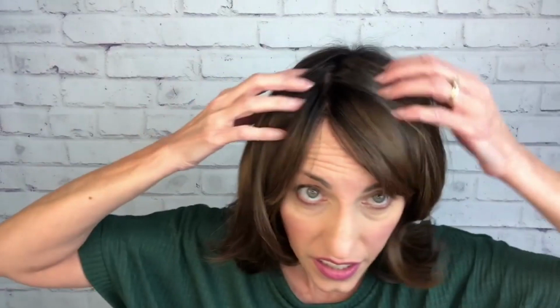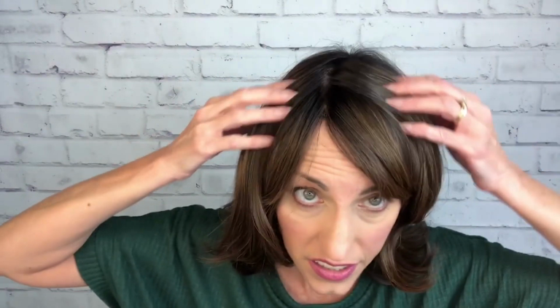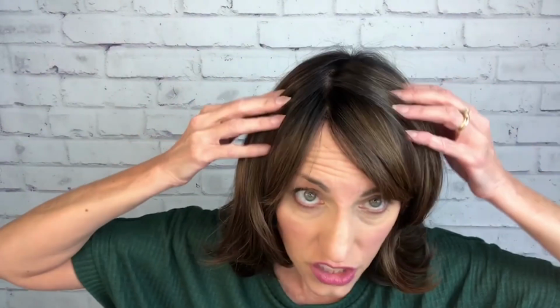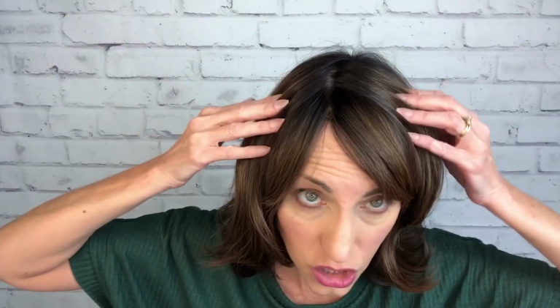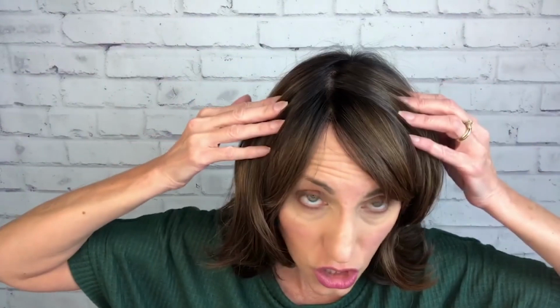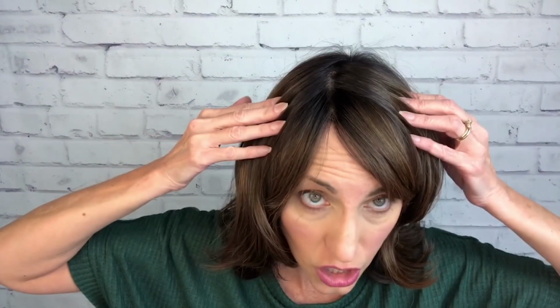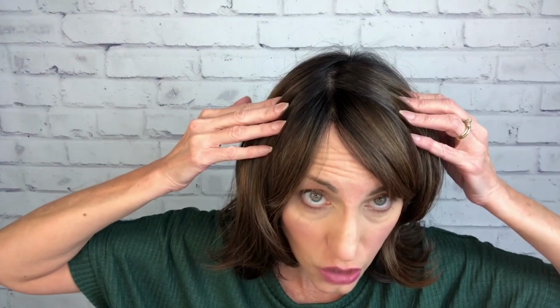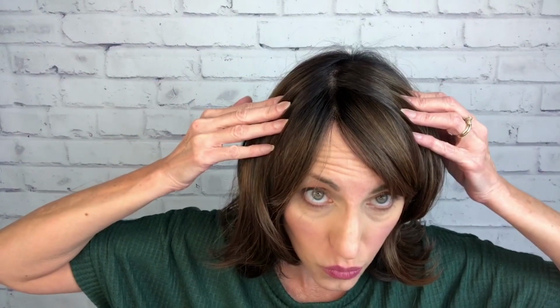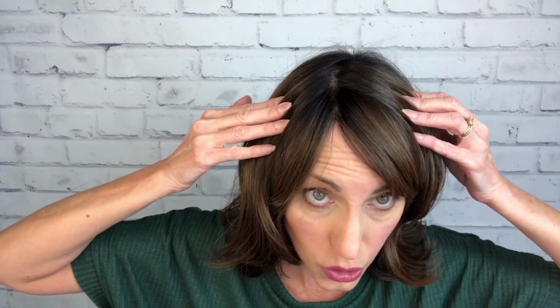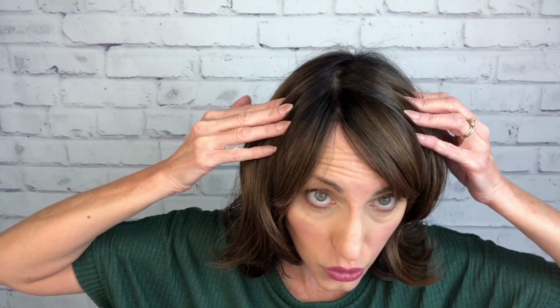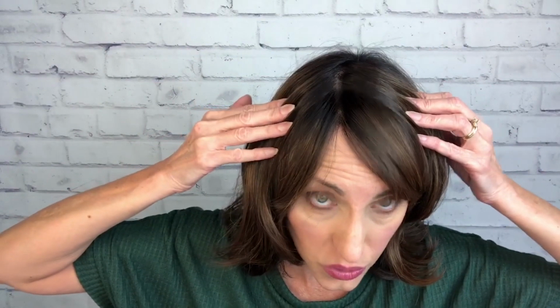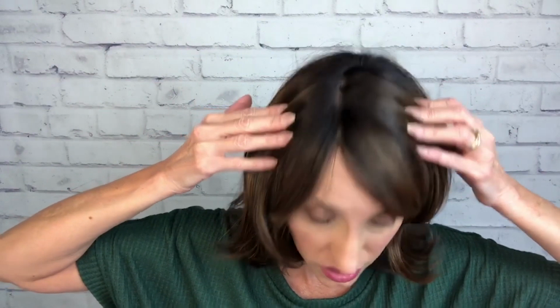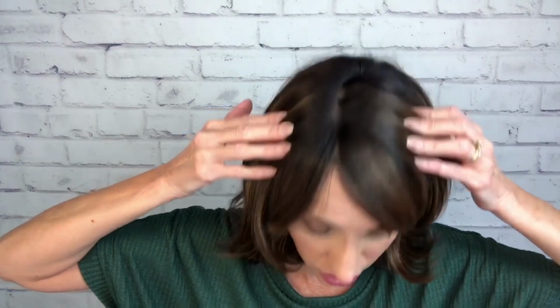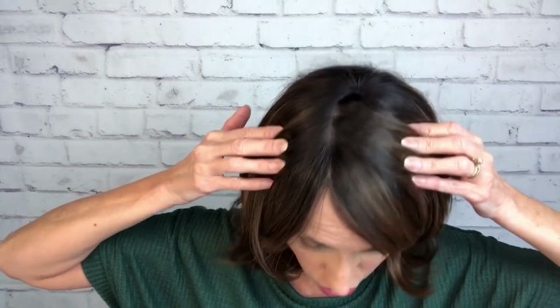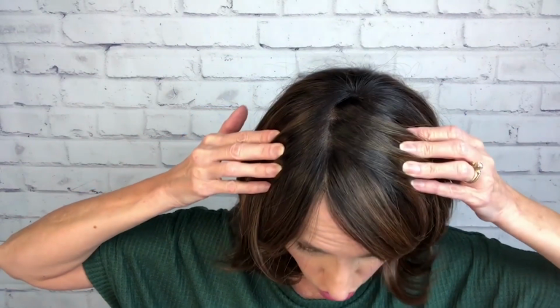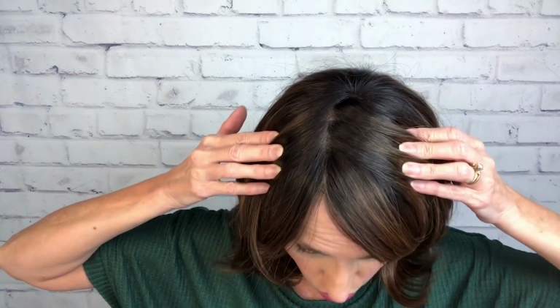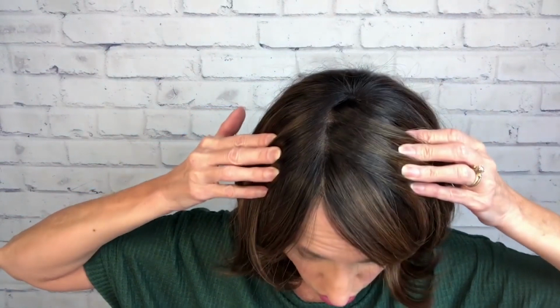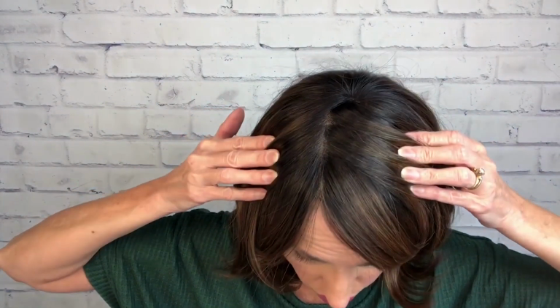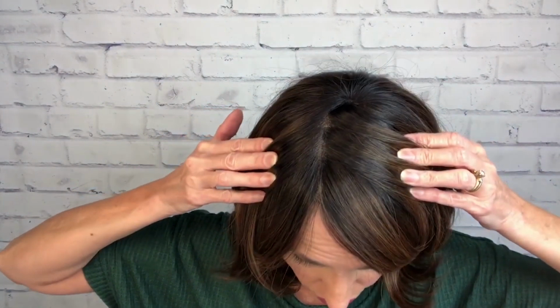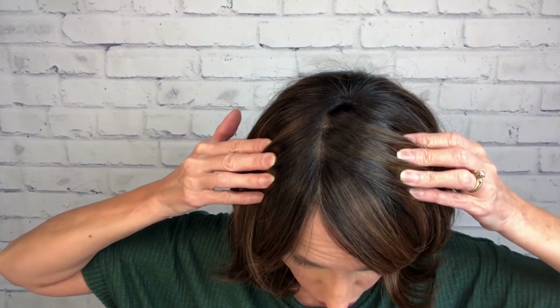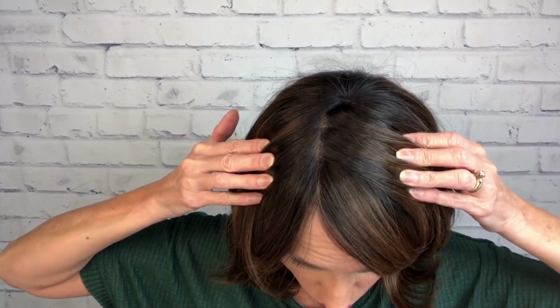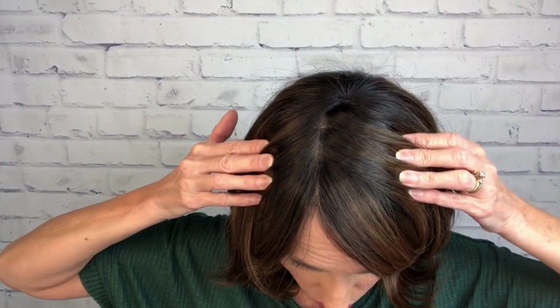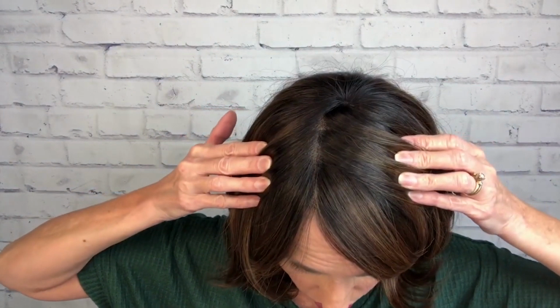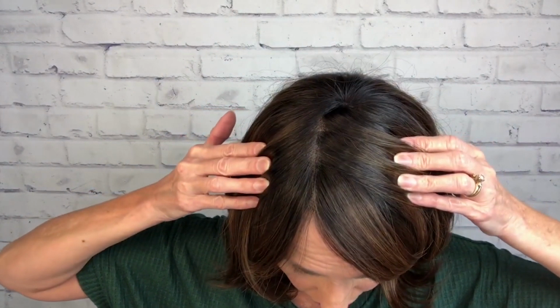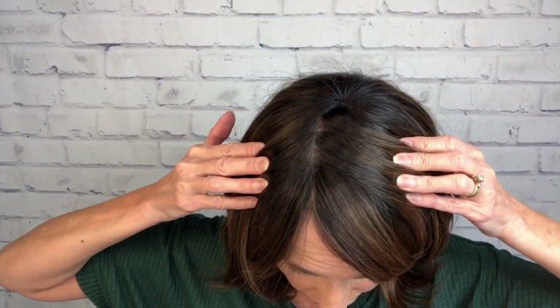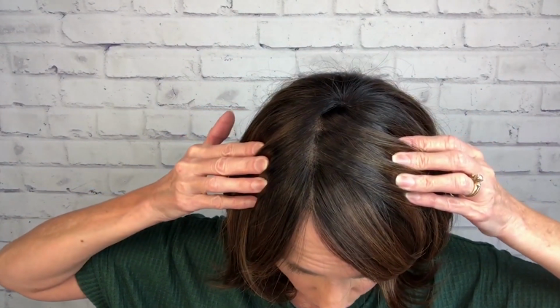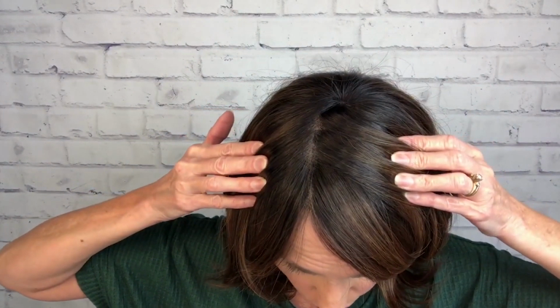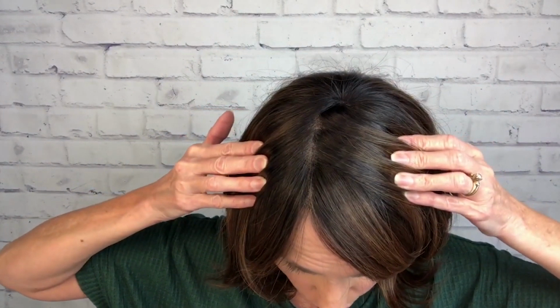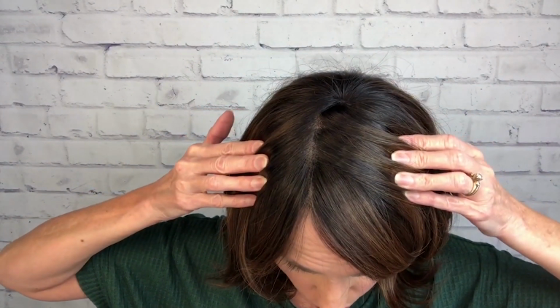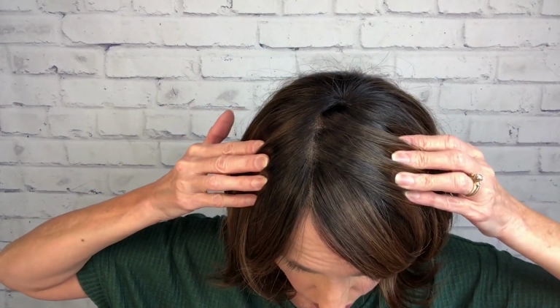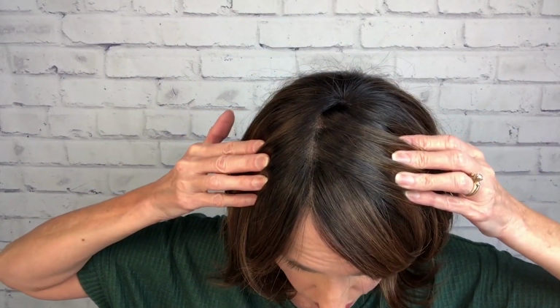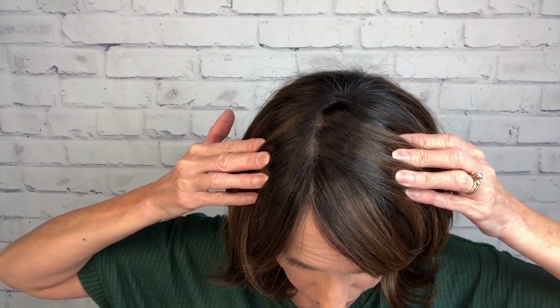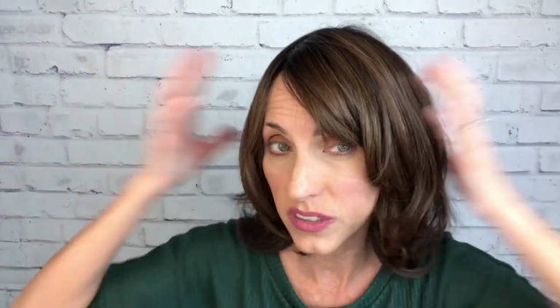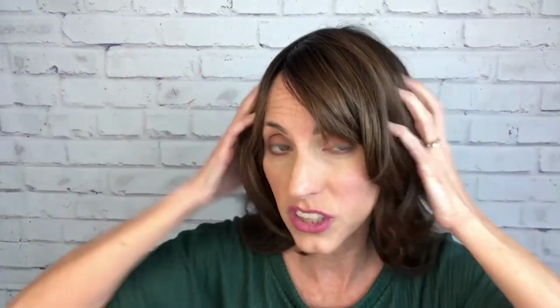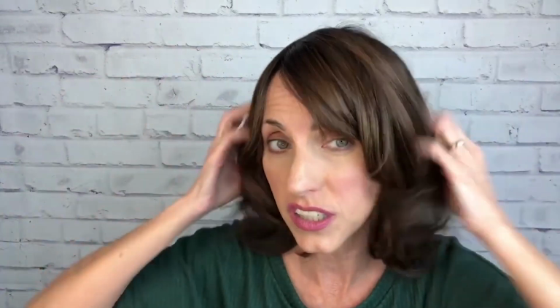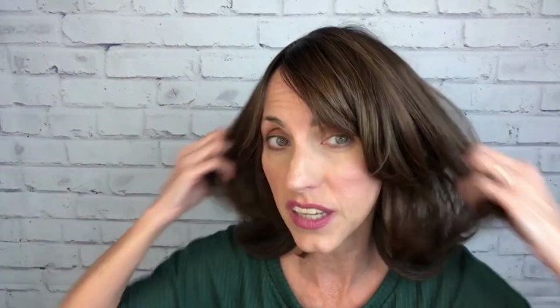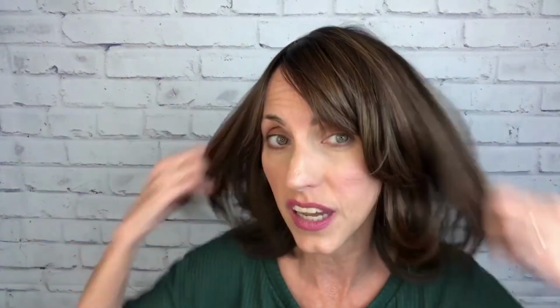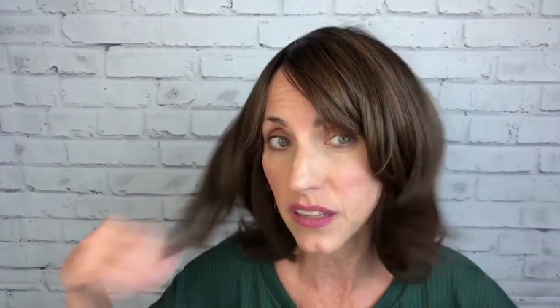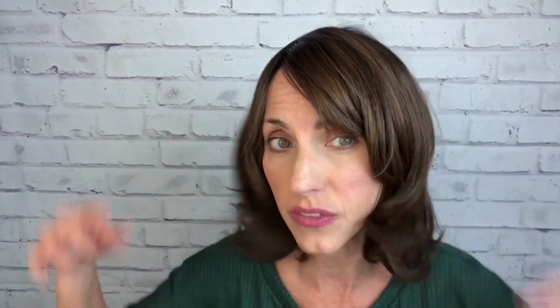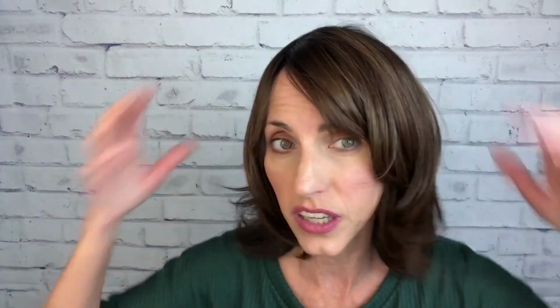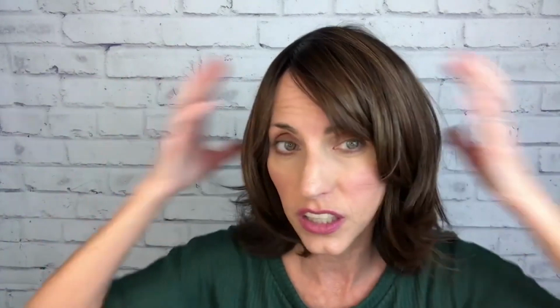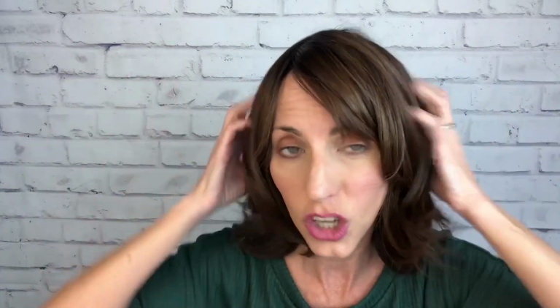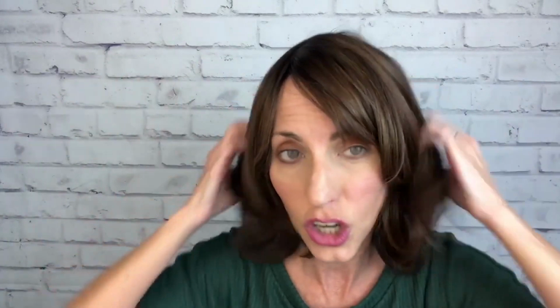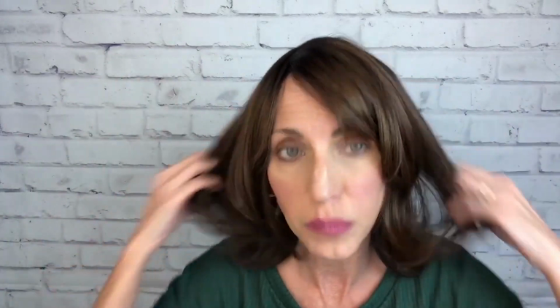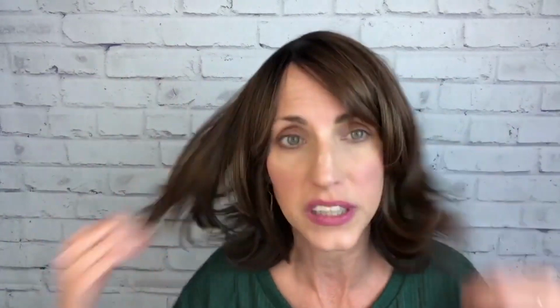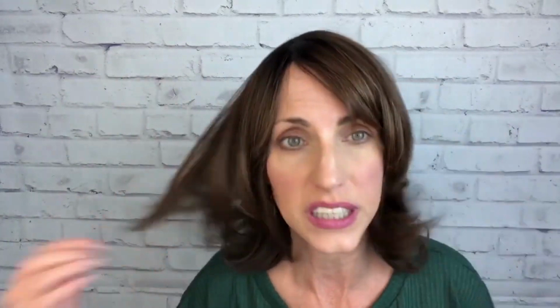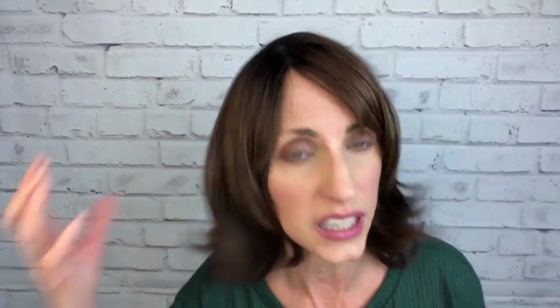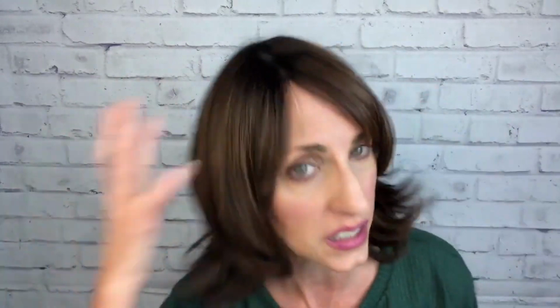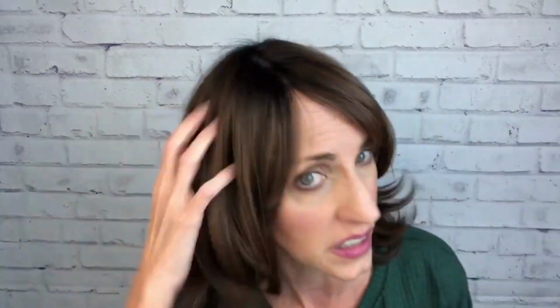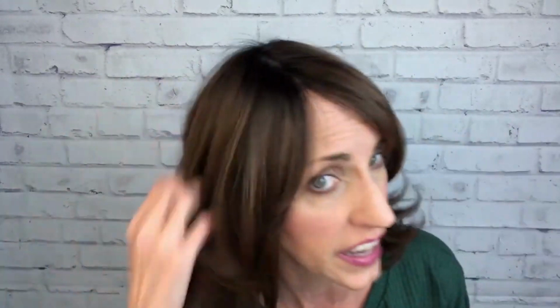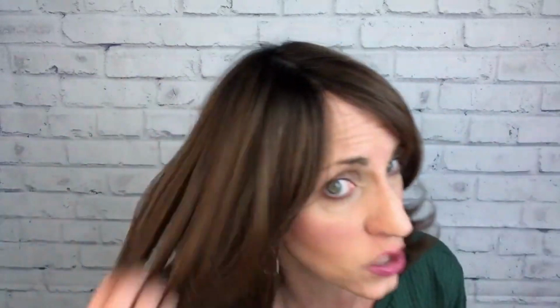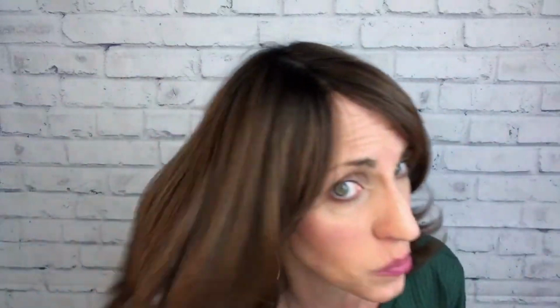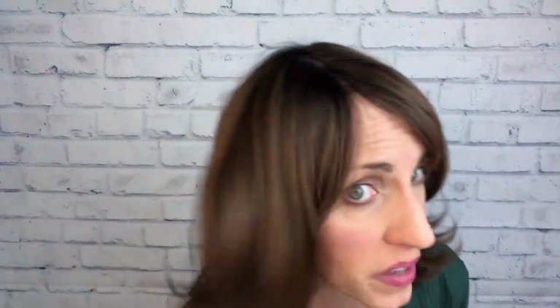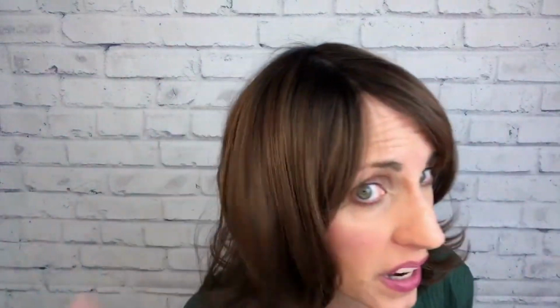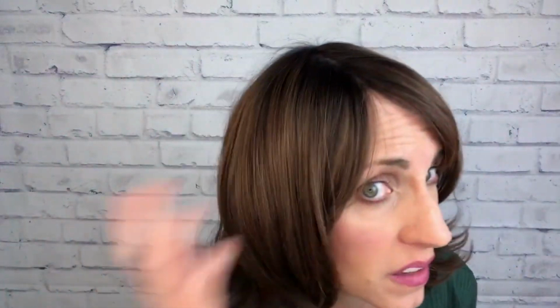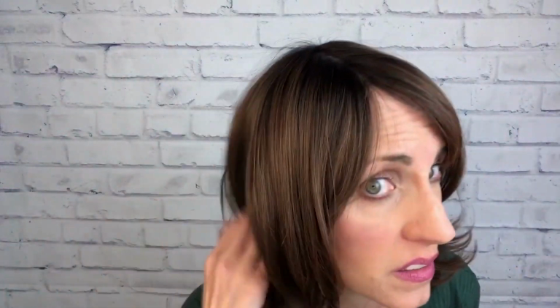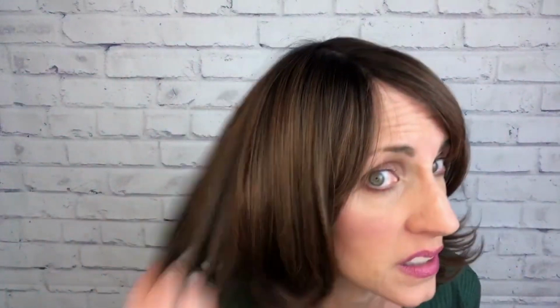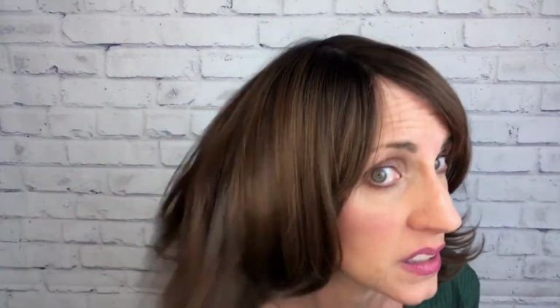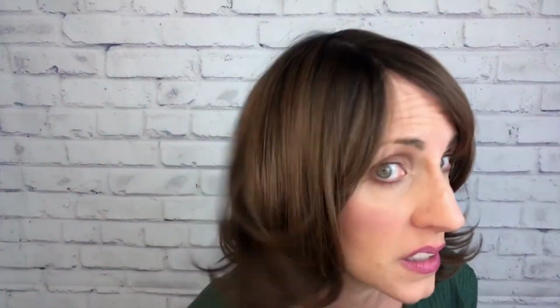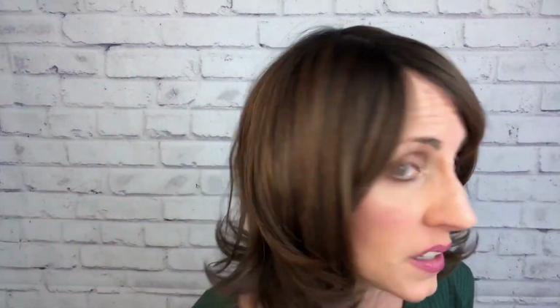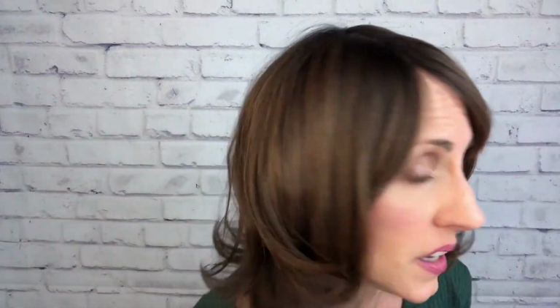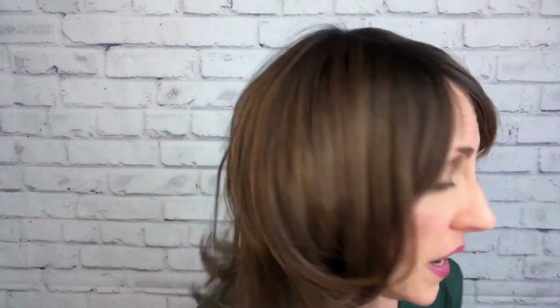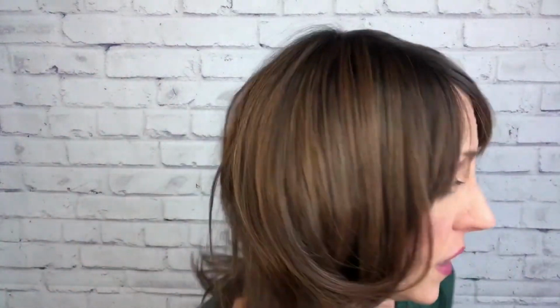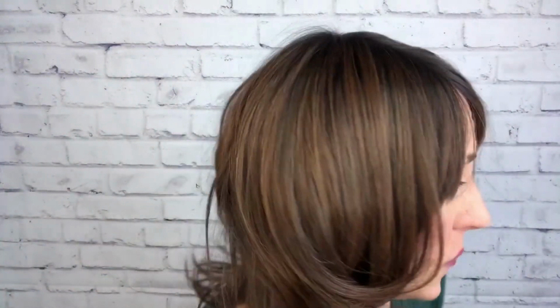It's a dark root, a two to a four on that root, just kind of a caramelly lighter brown highlight.